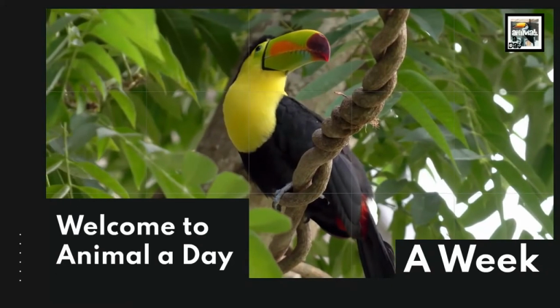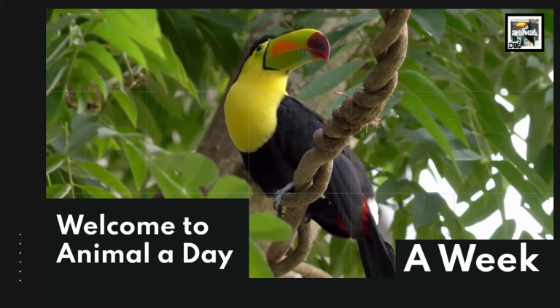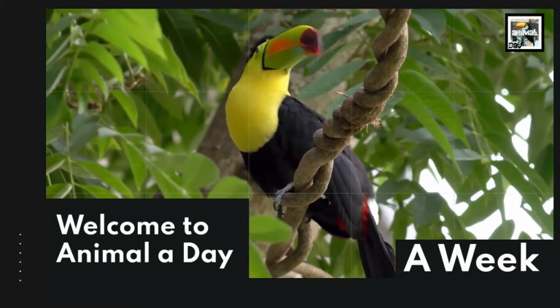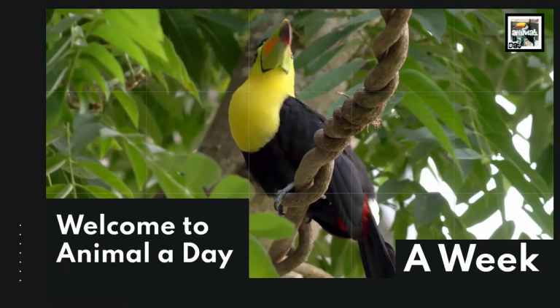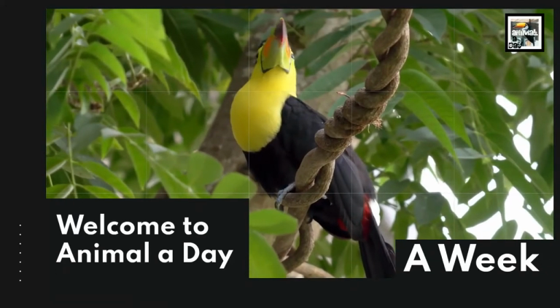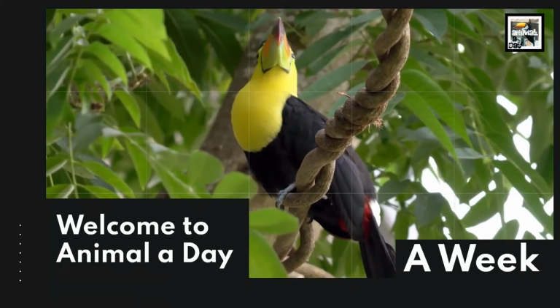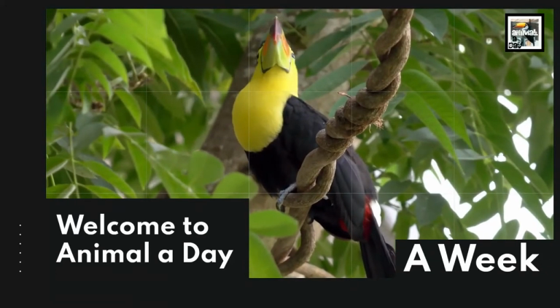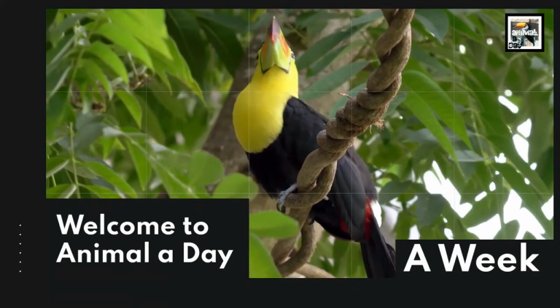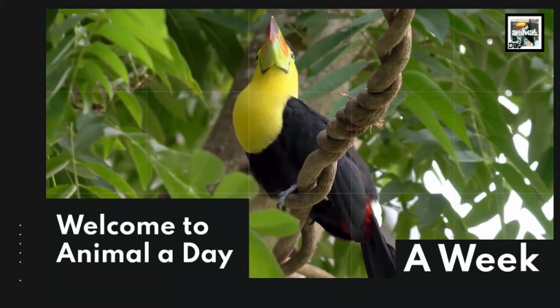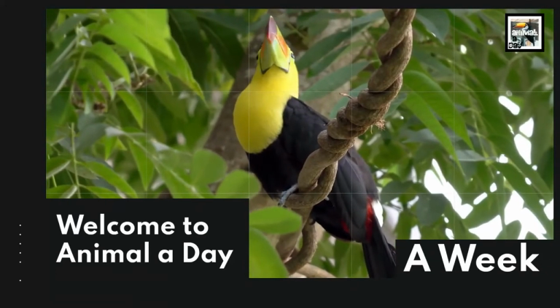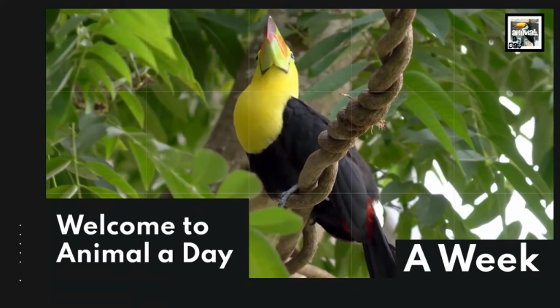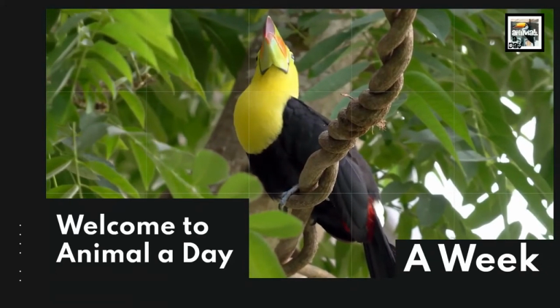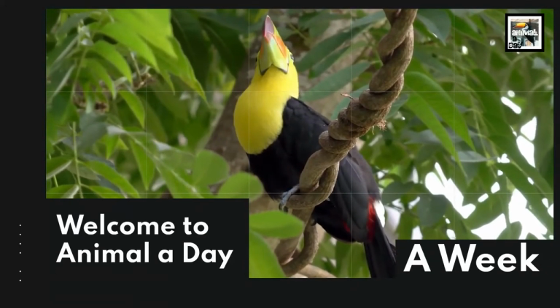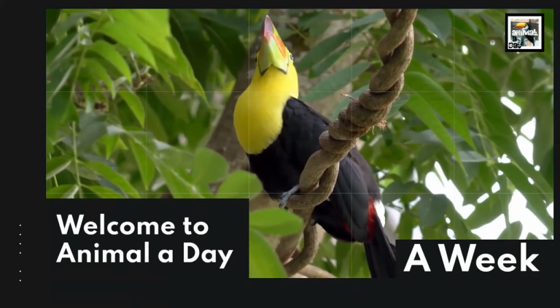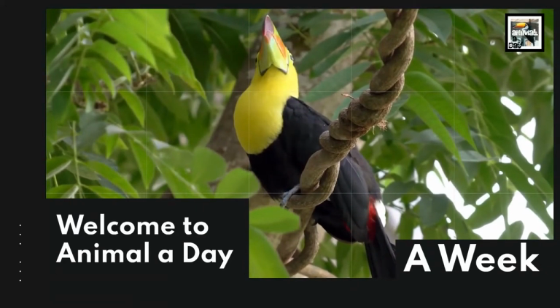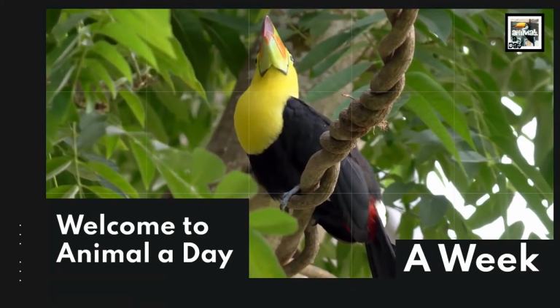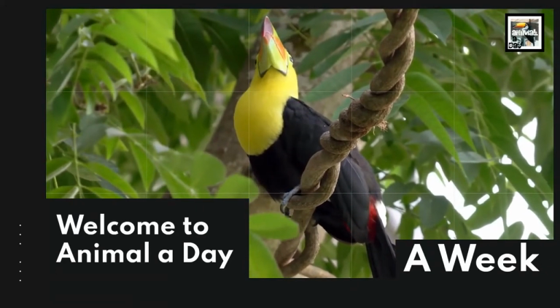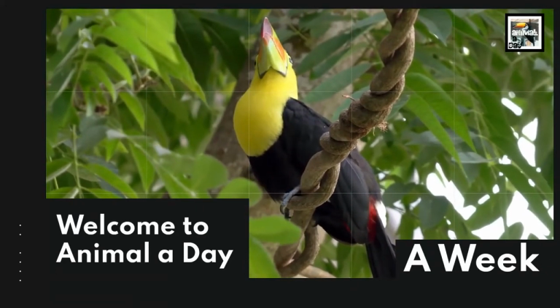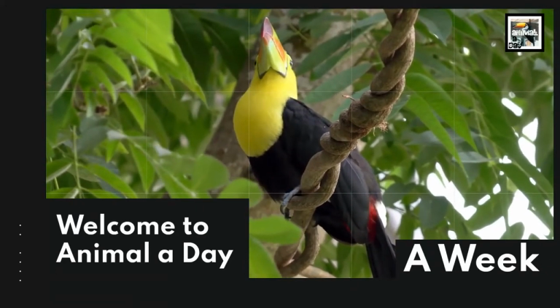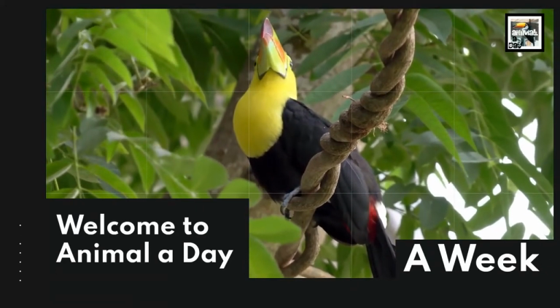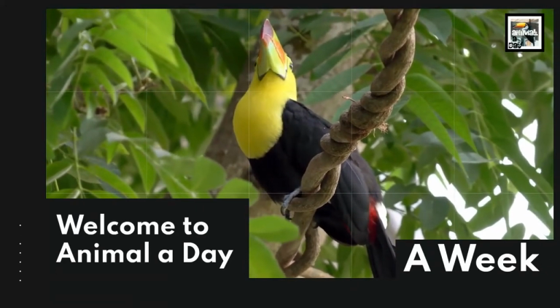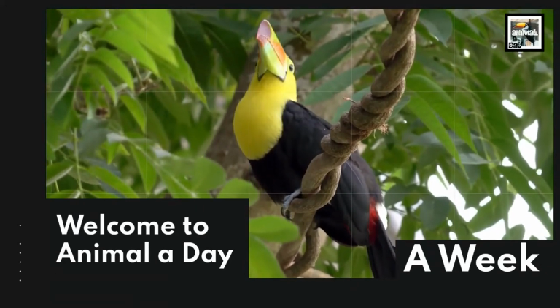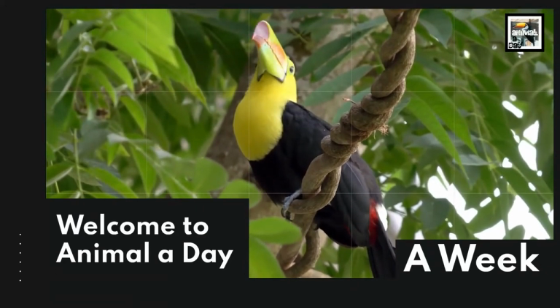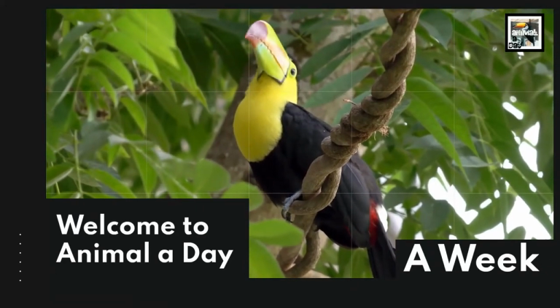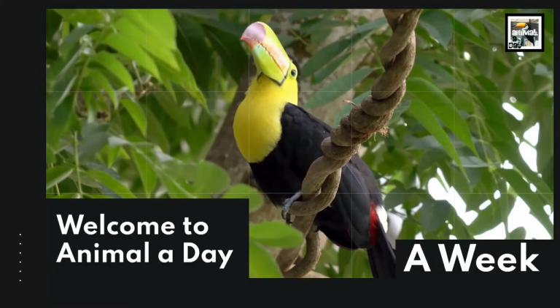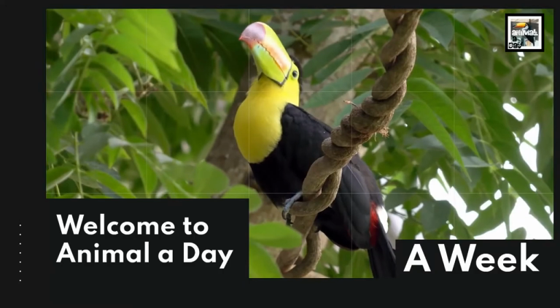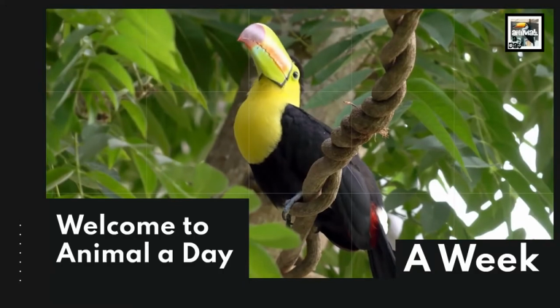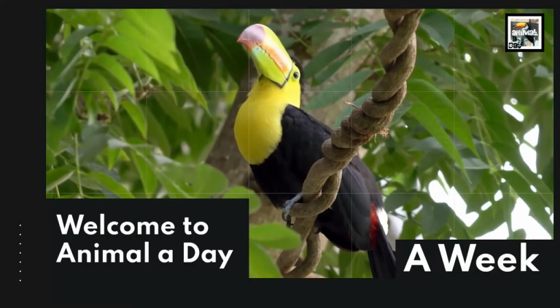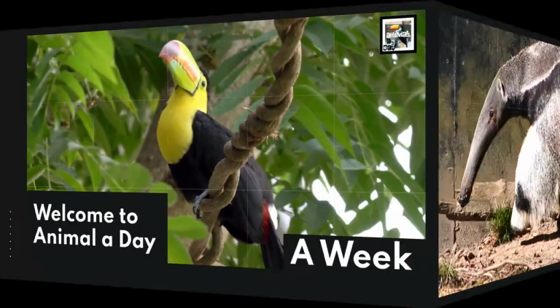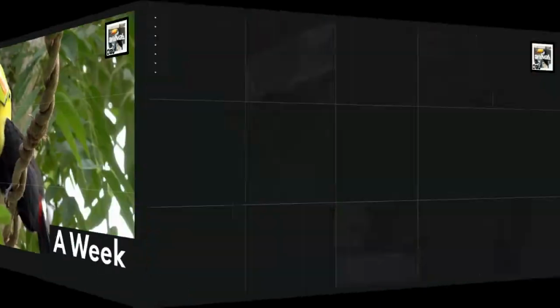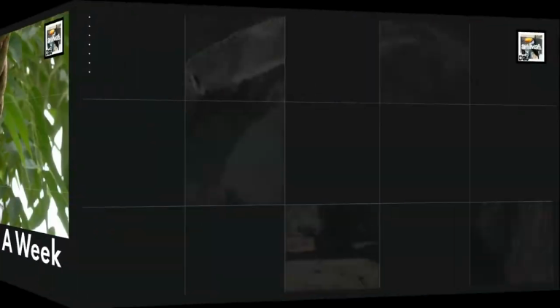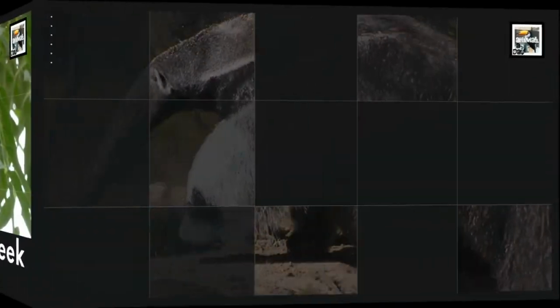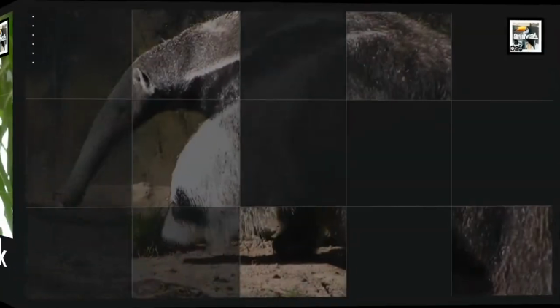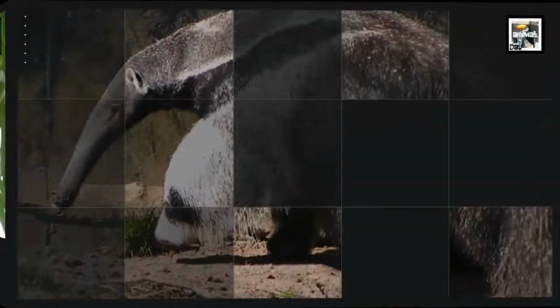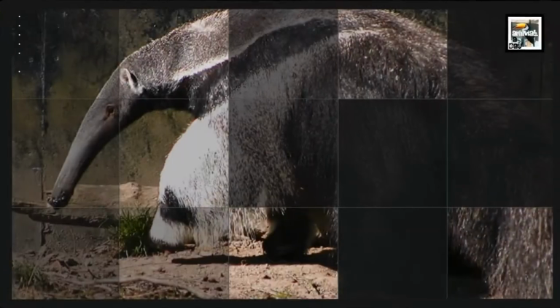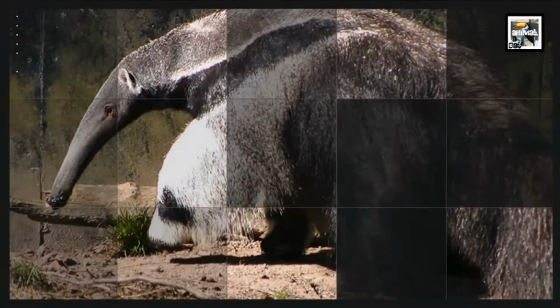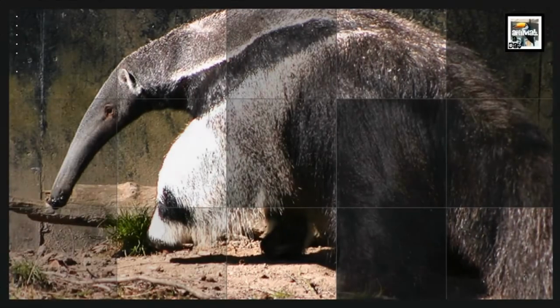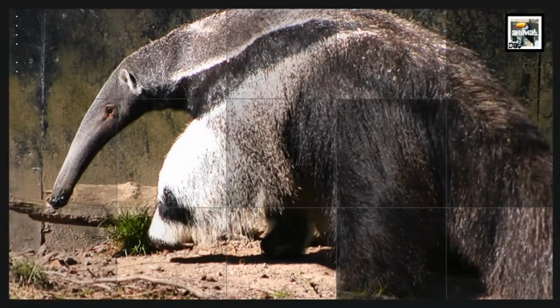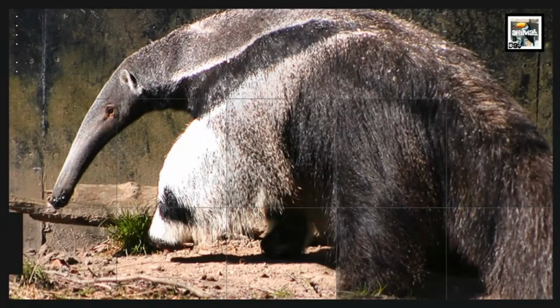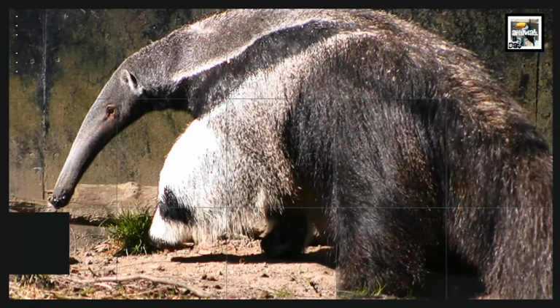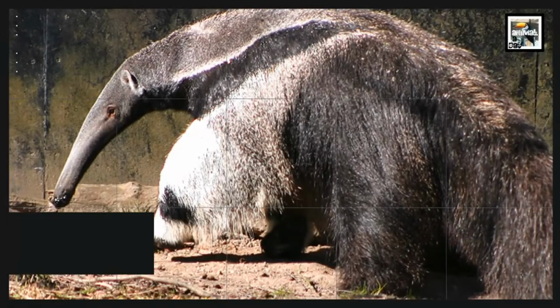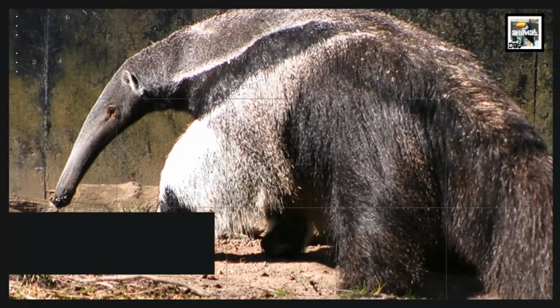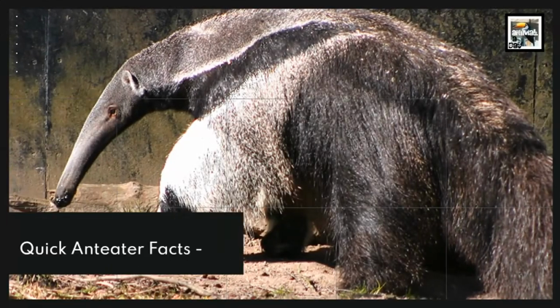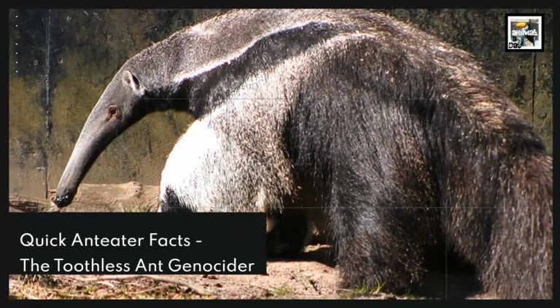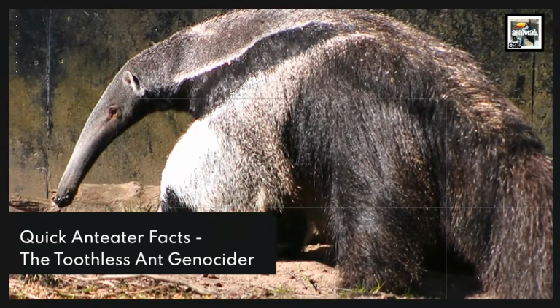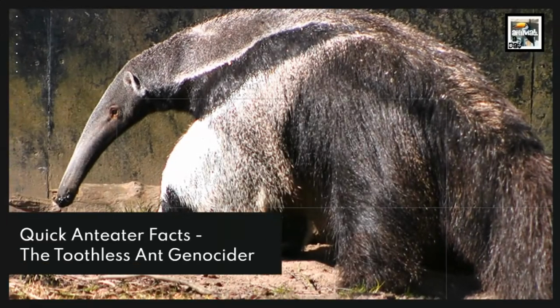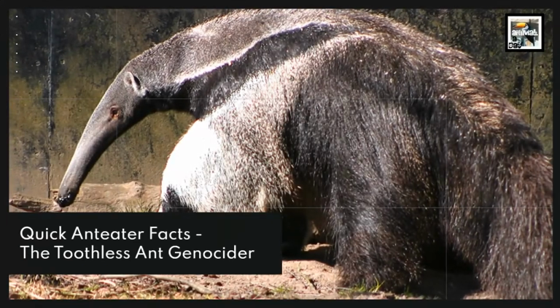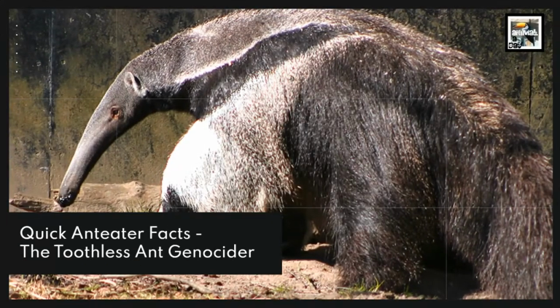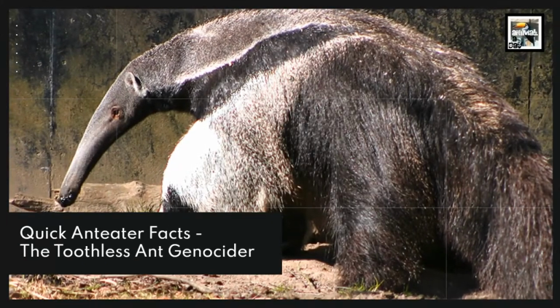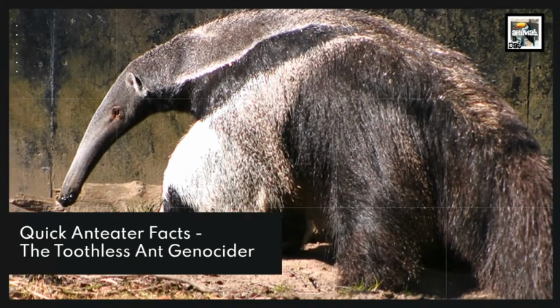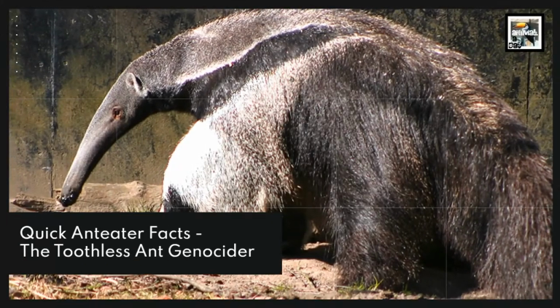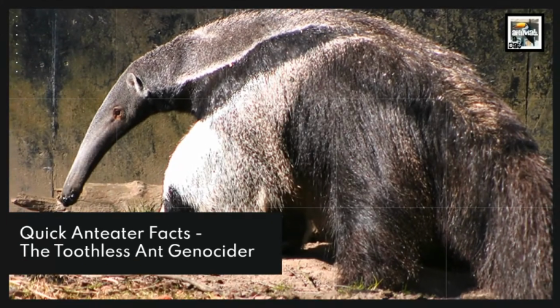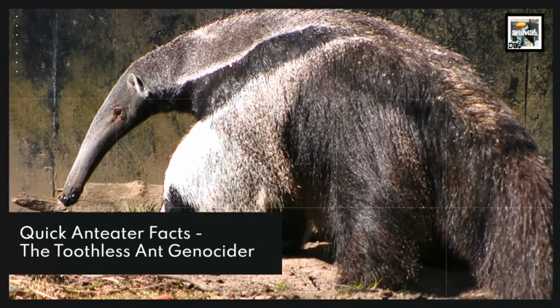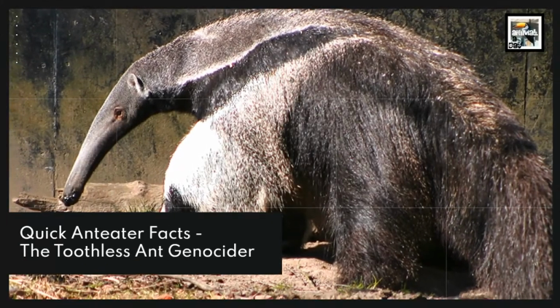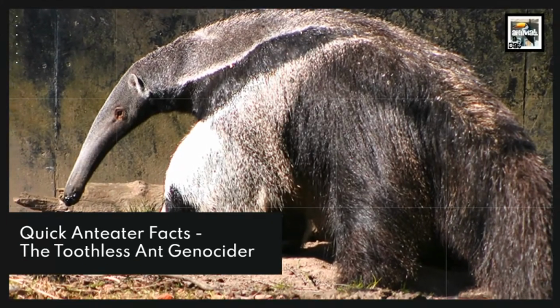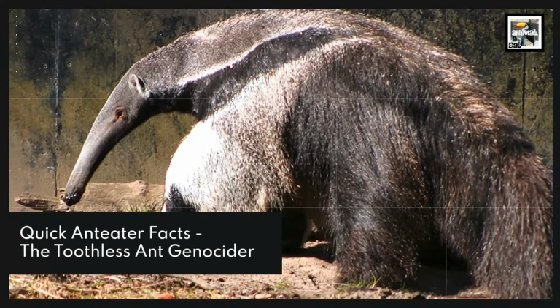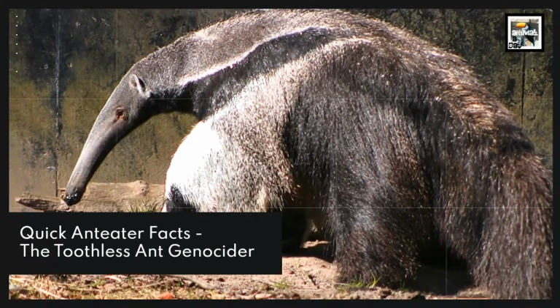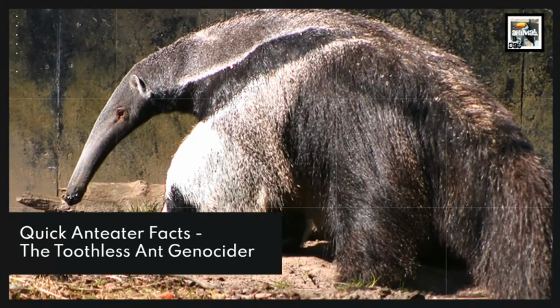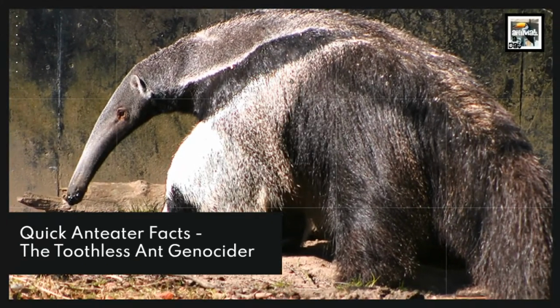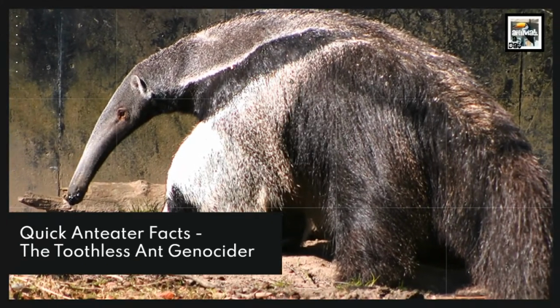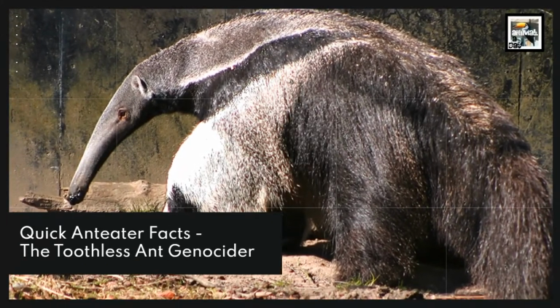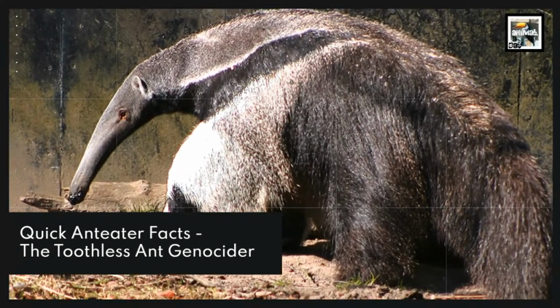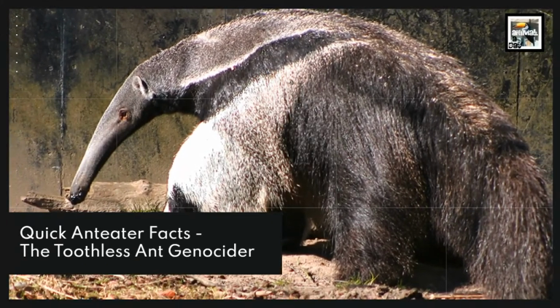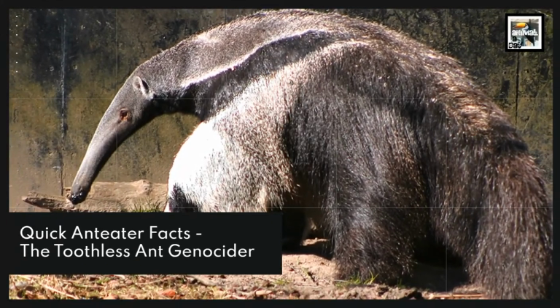Welcome to Animaladay, A-Week. 10 Anteater Facts – The Toothless Ant Genocider.